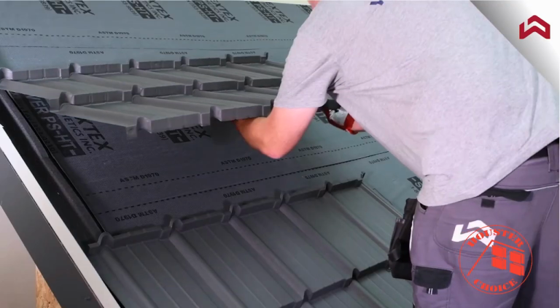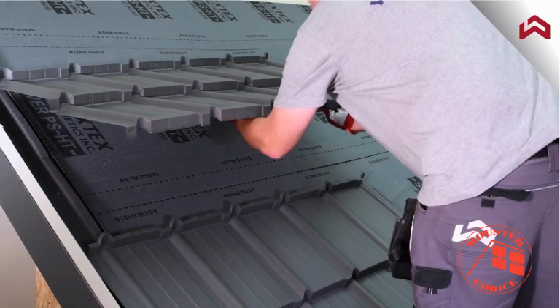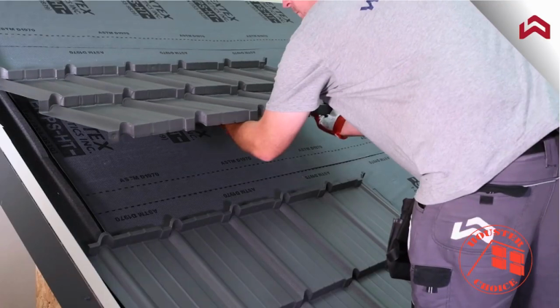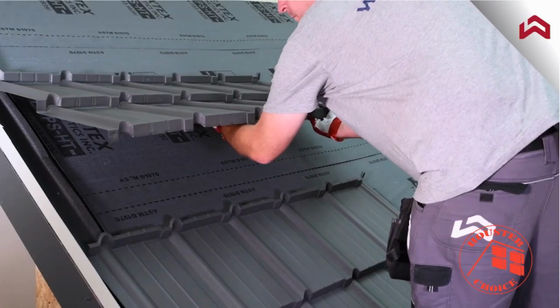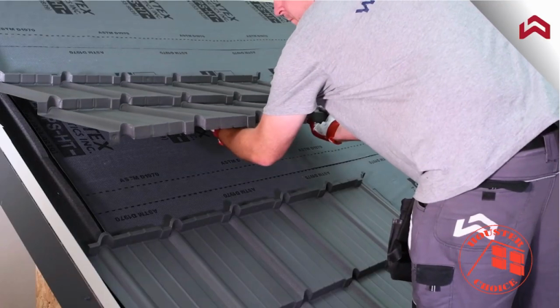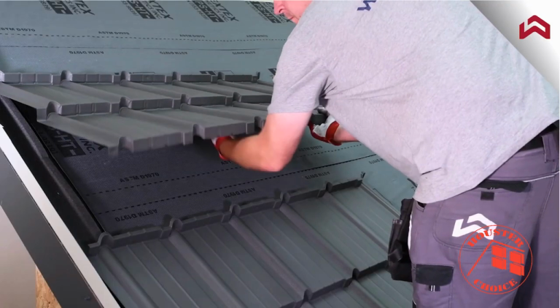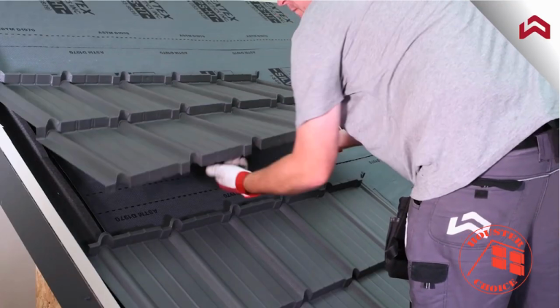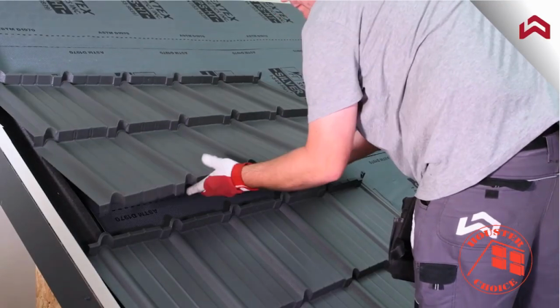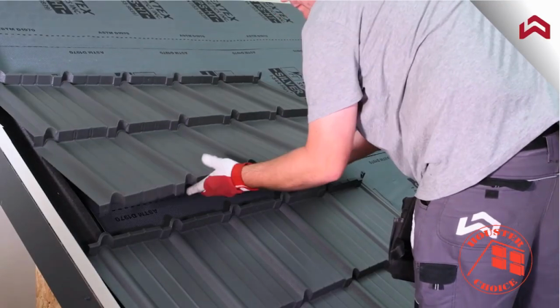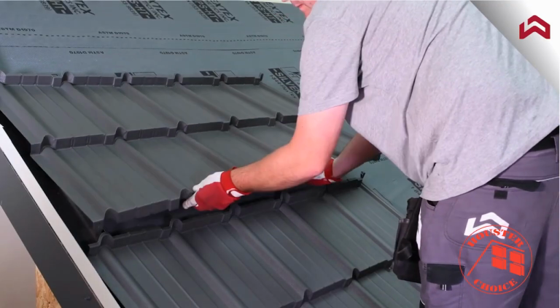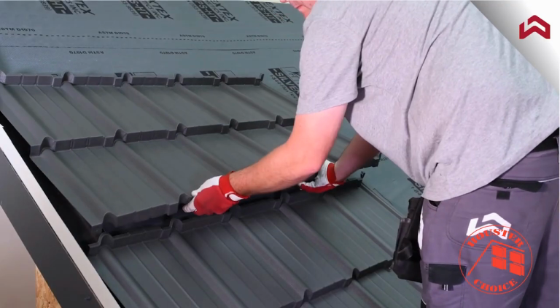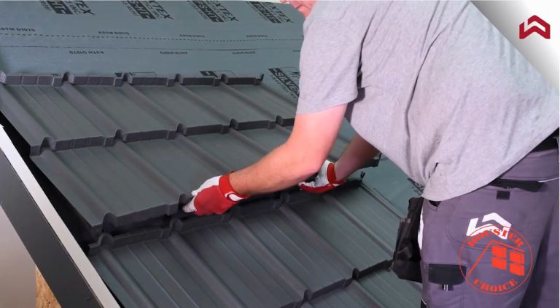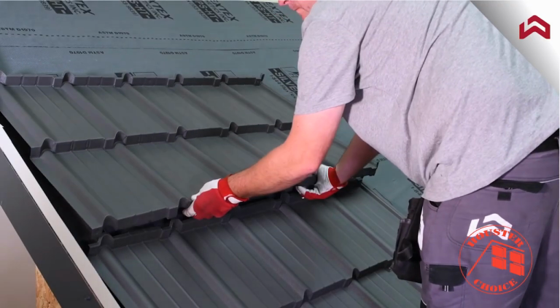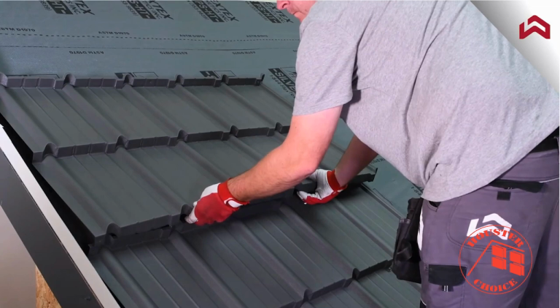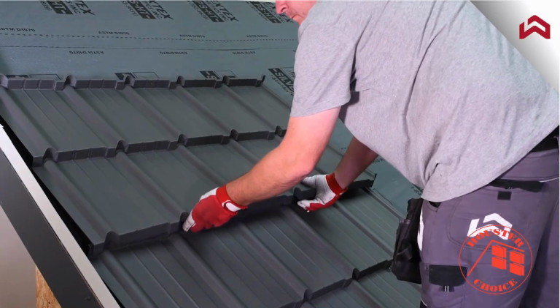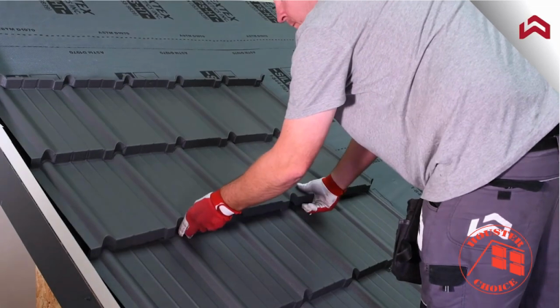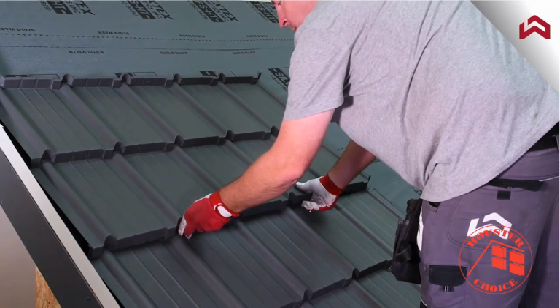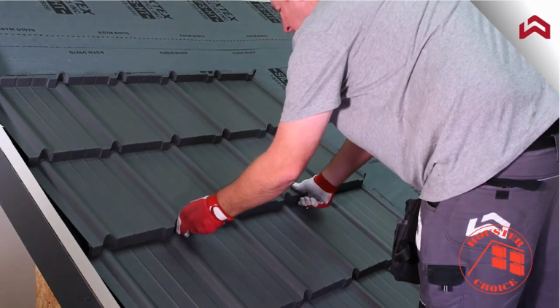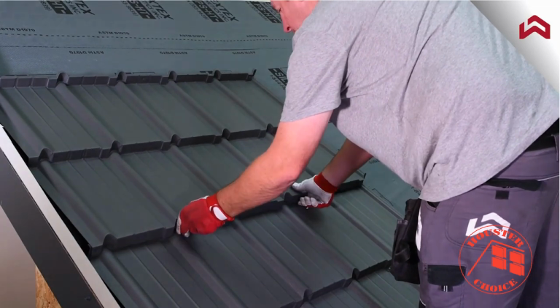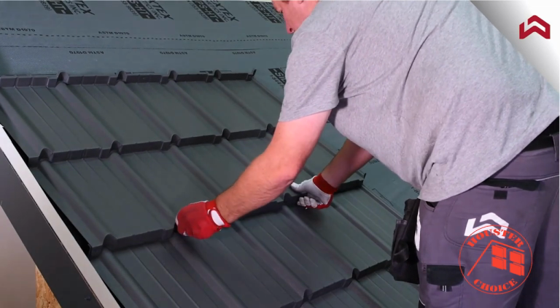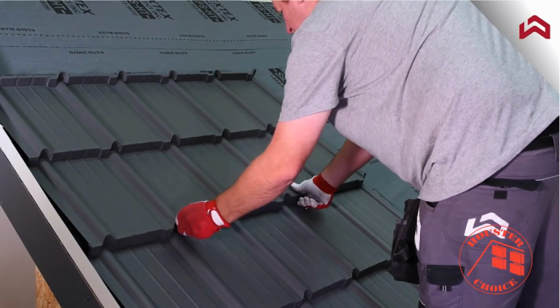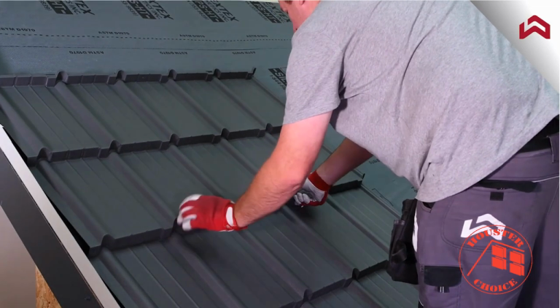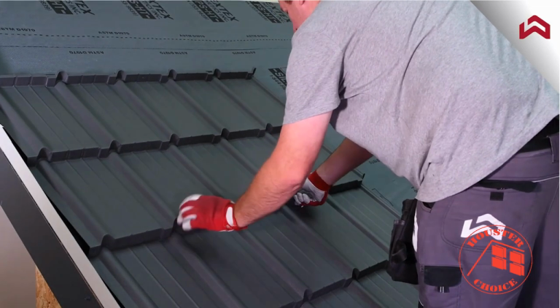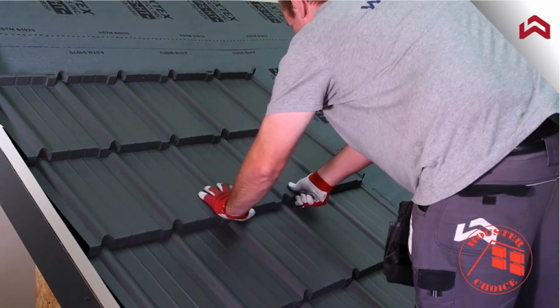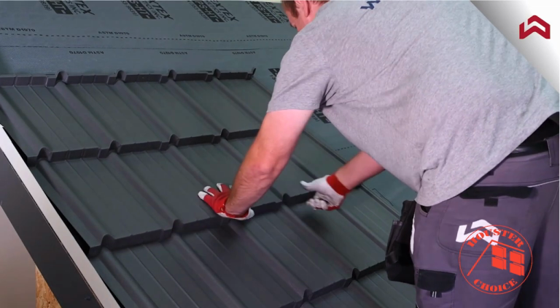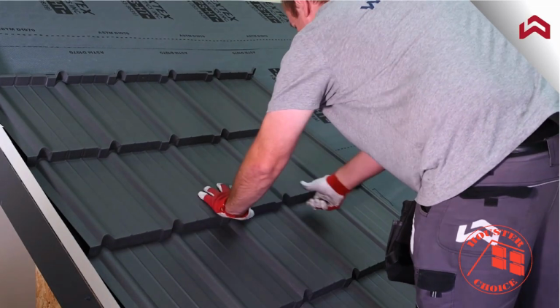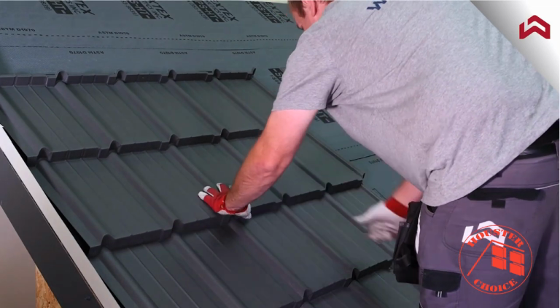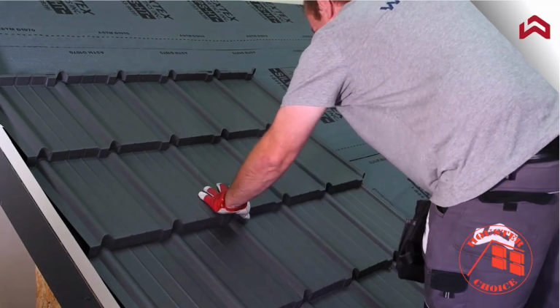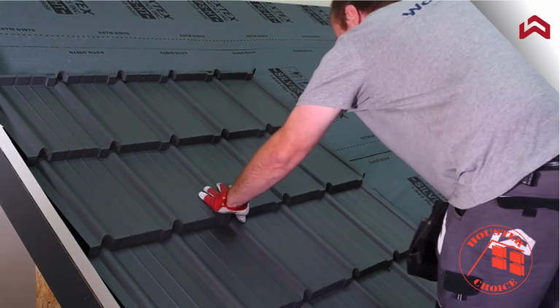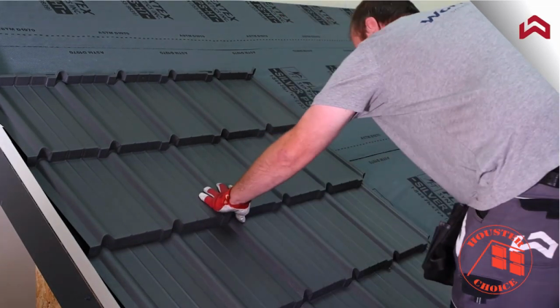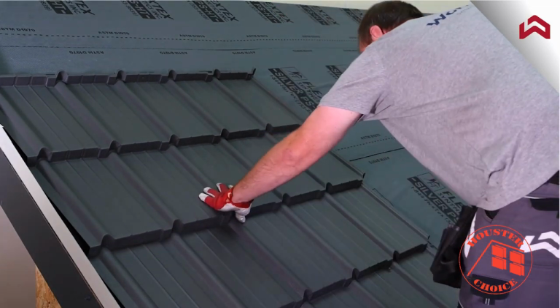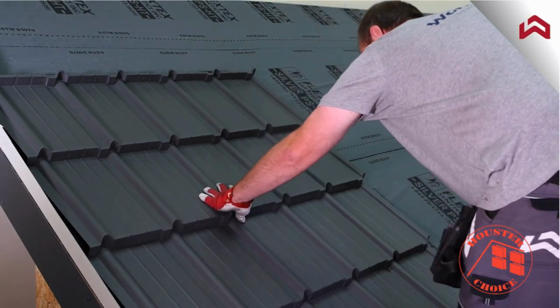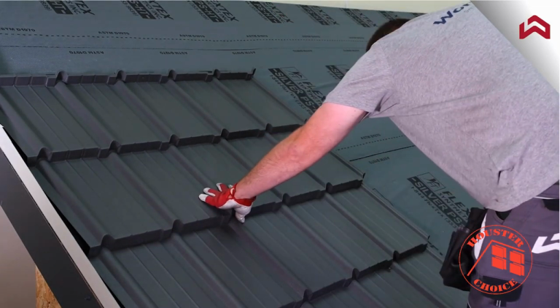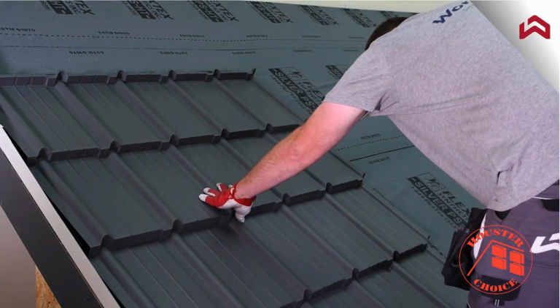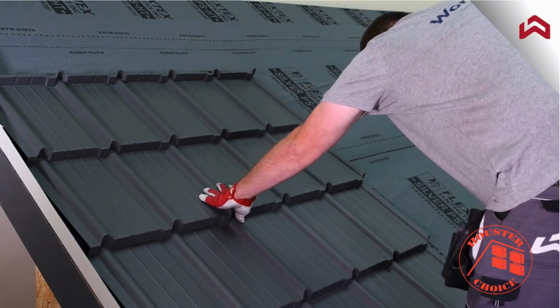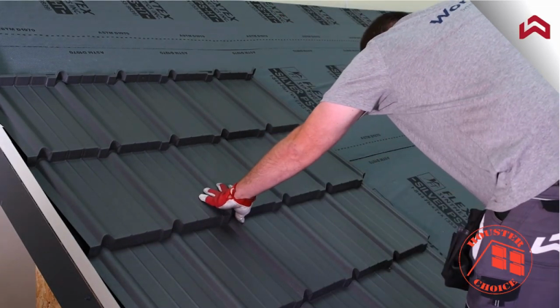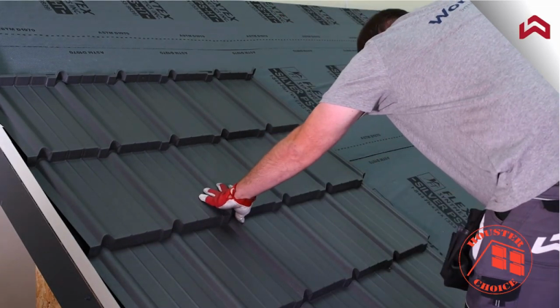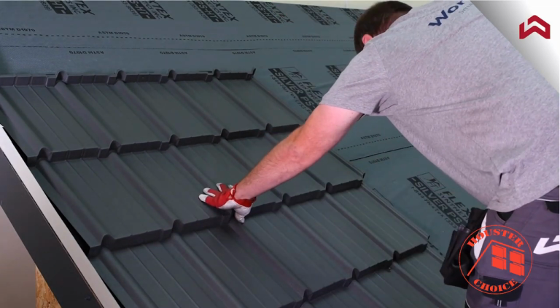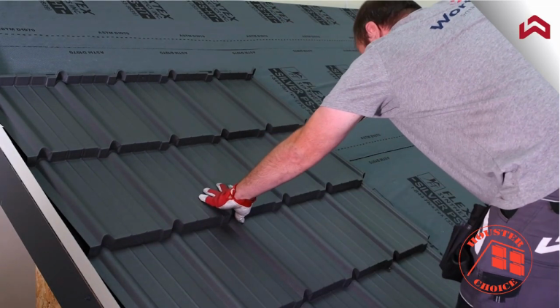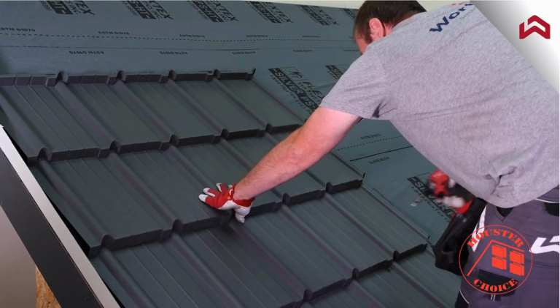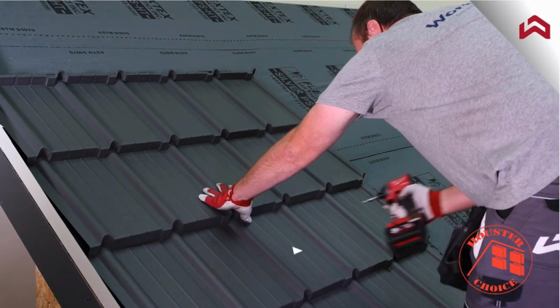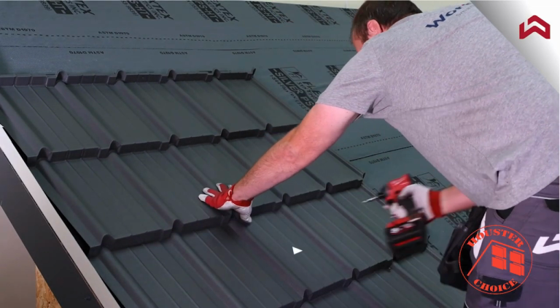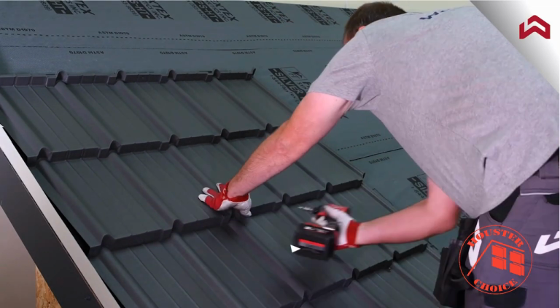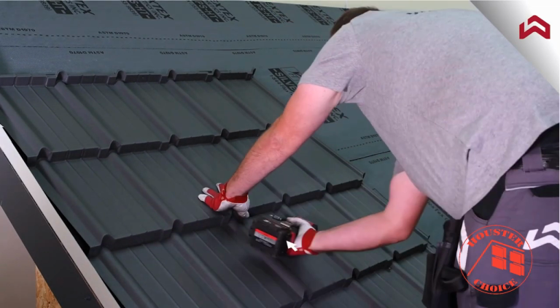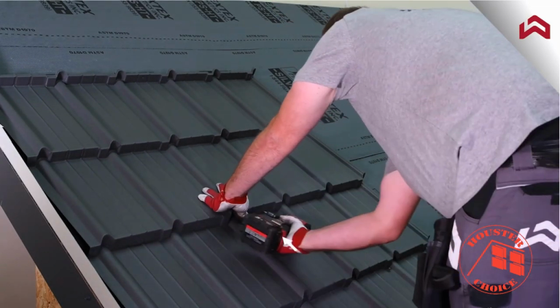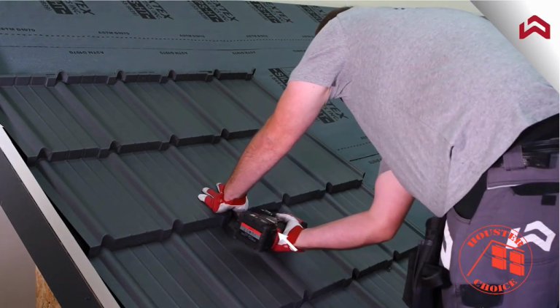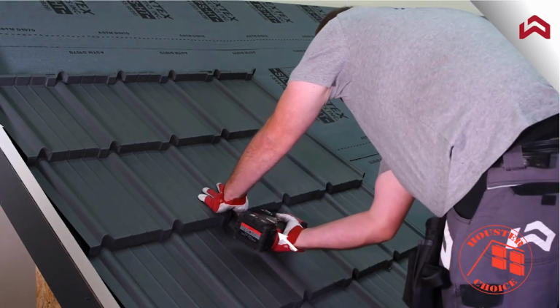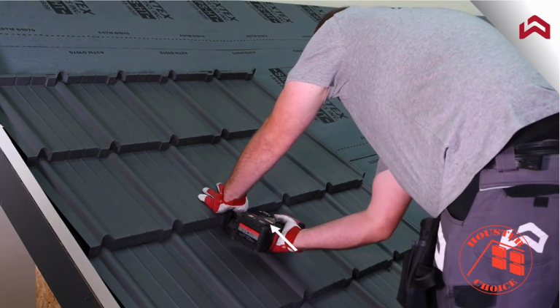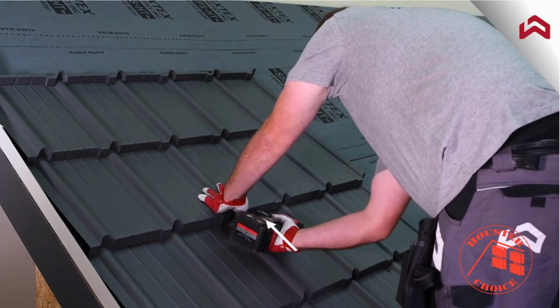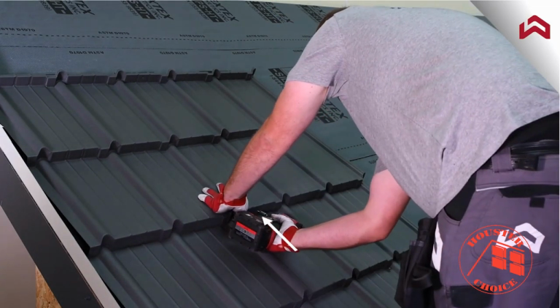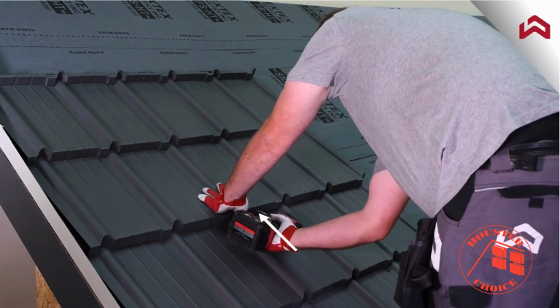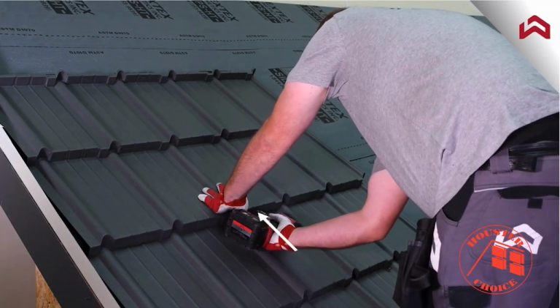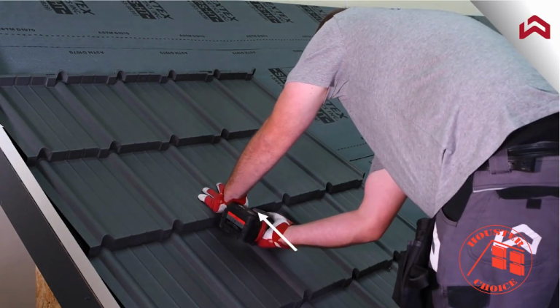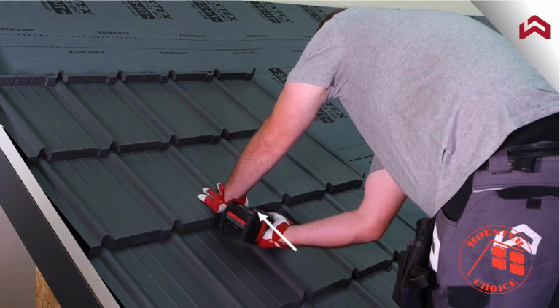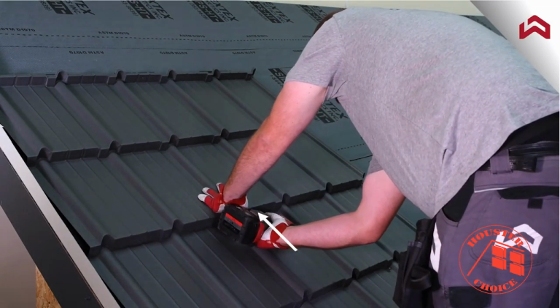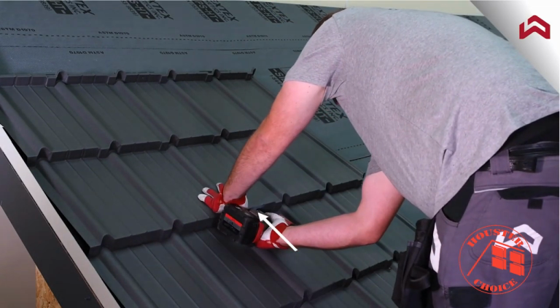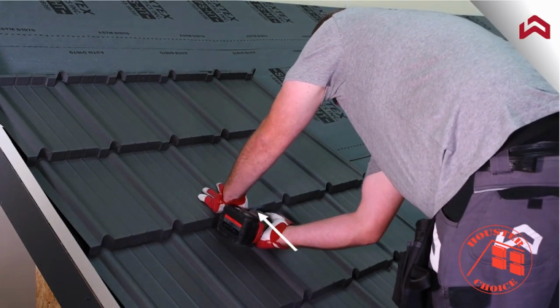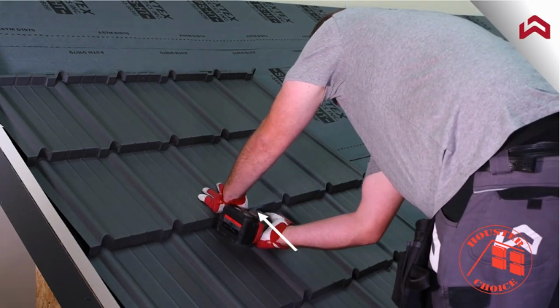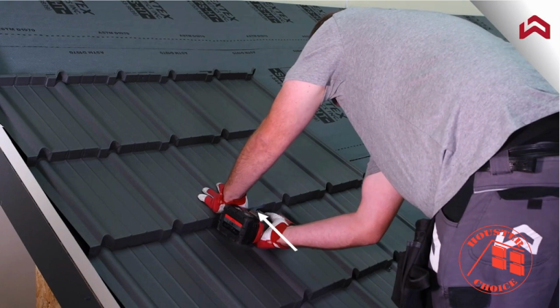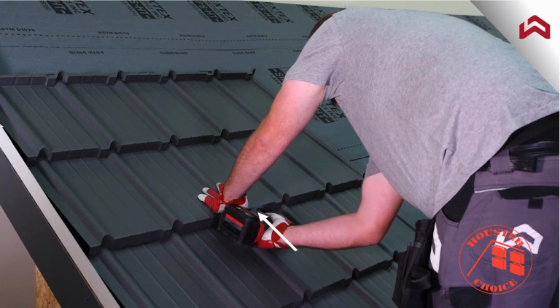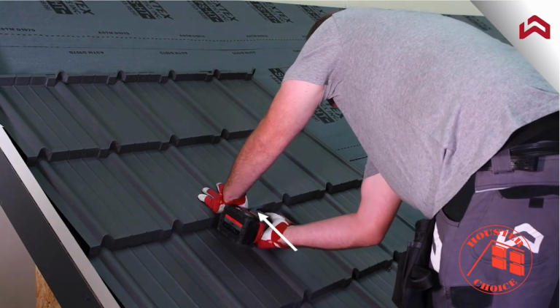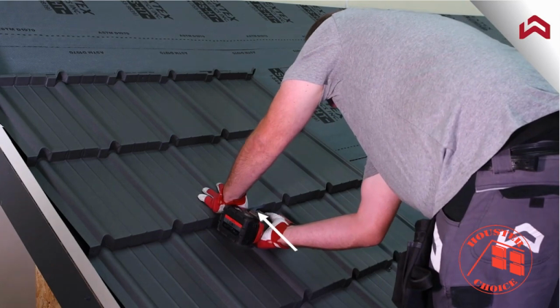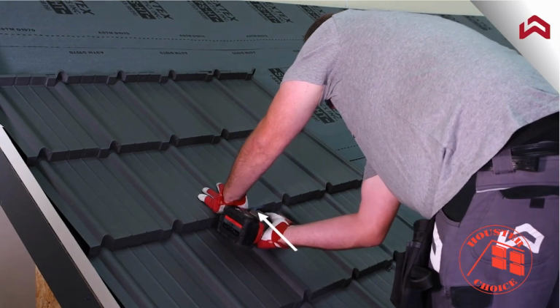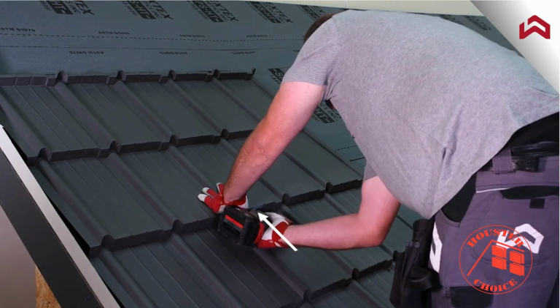Continue the installation of the next panels in a vertical row pattern. Connect tiles through the center hole first using short fasteners.